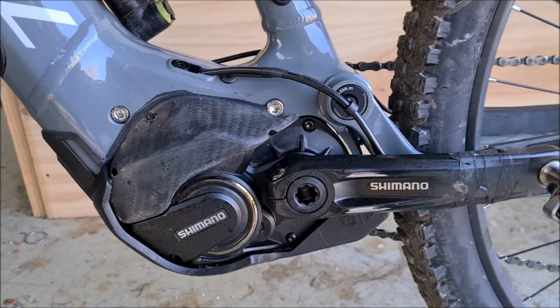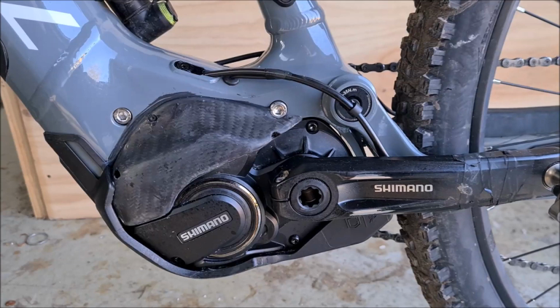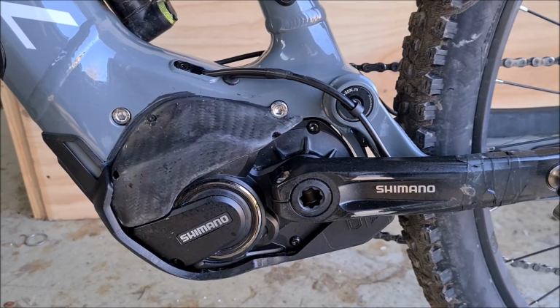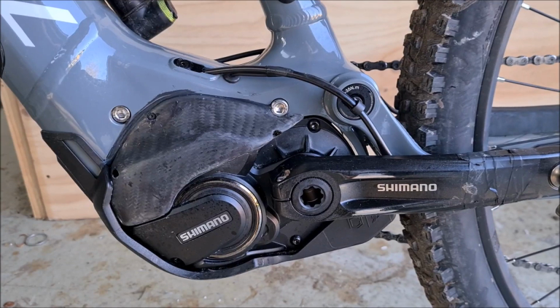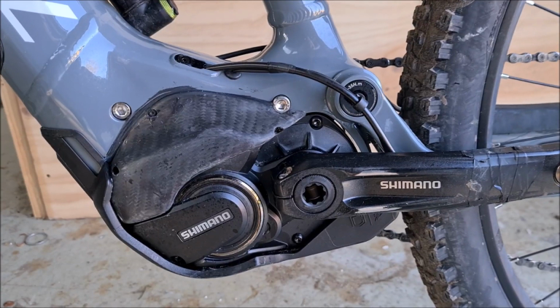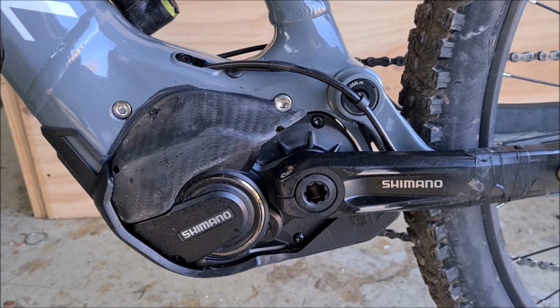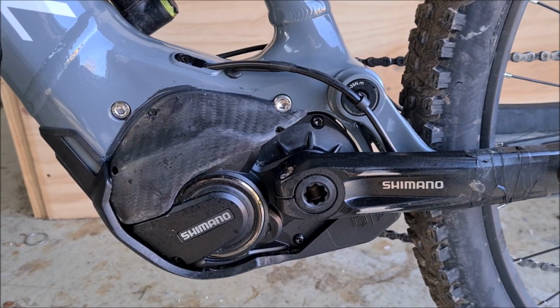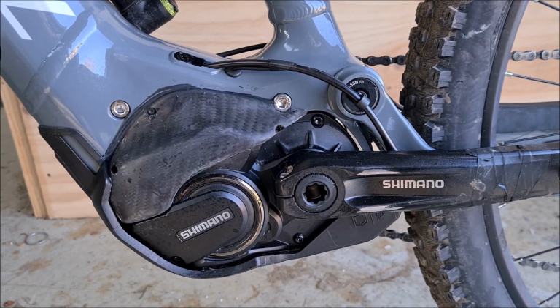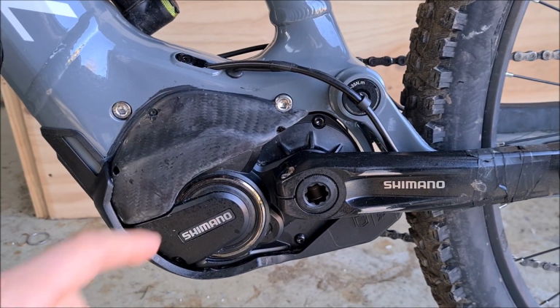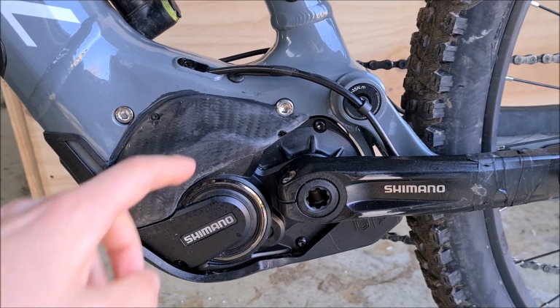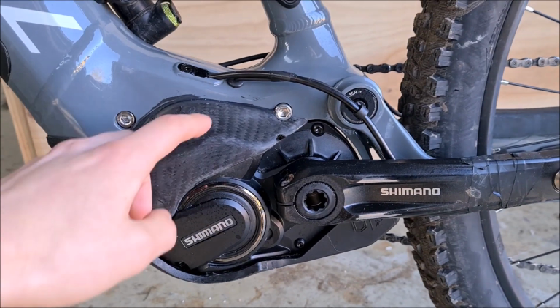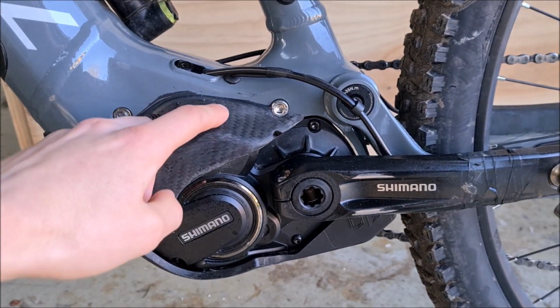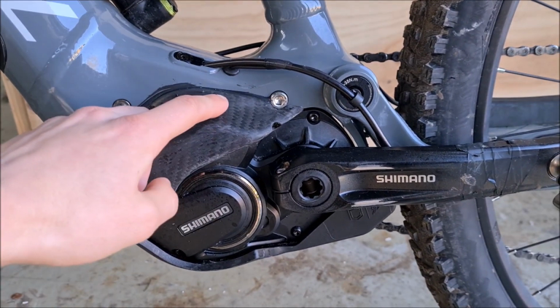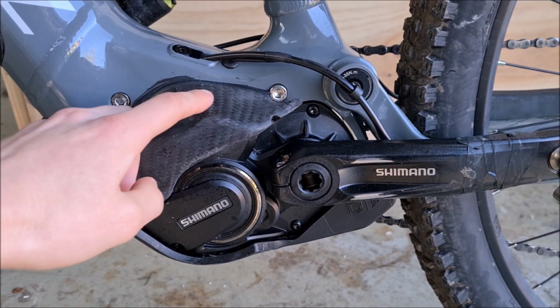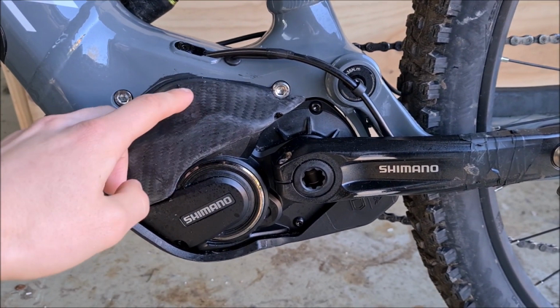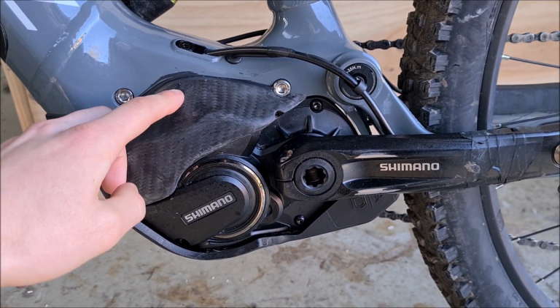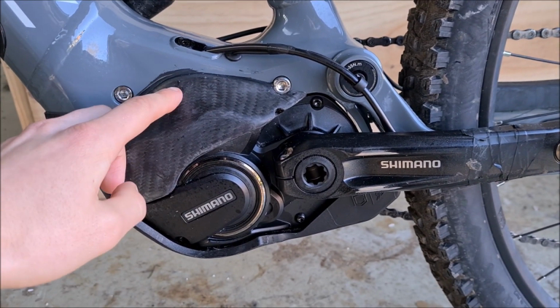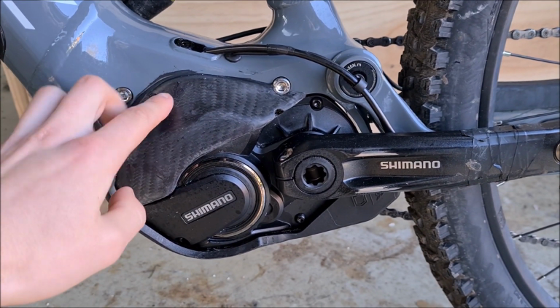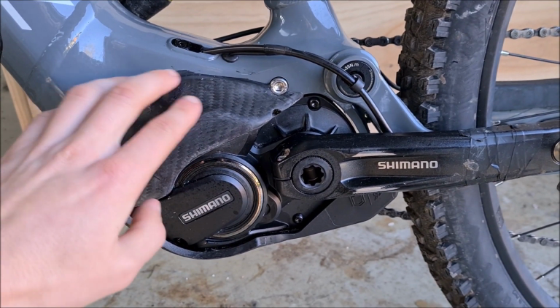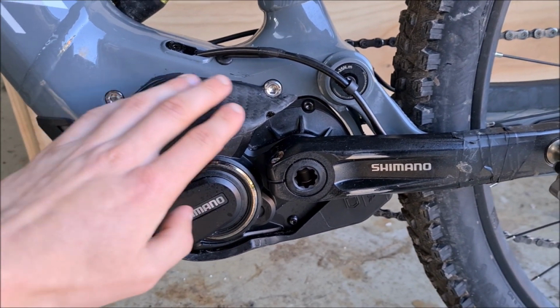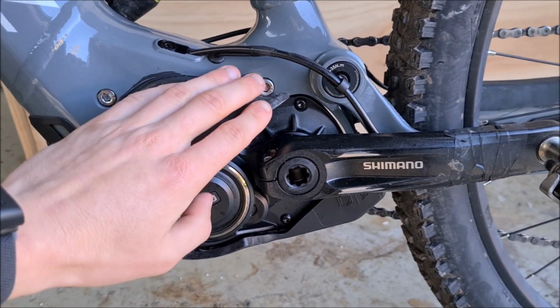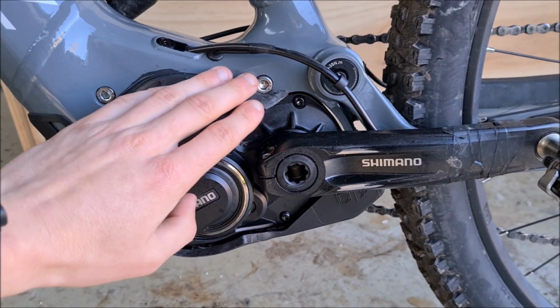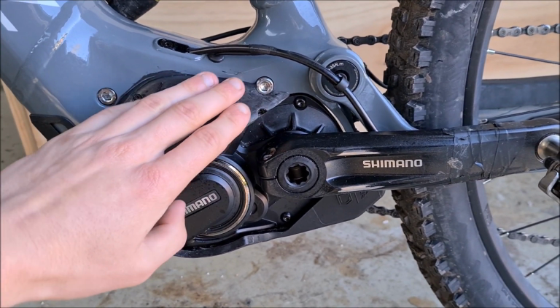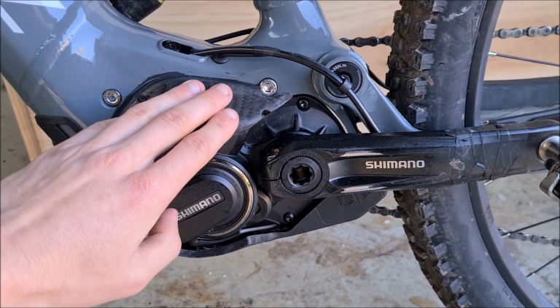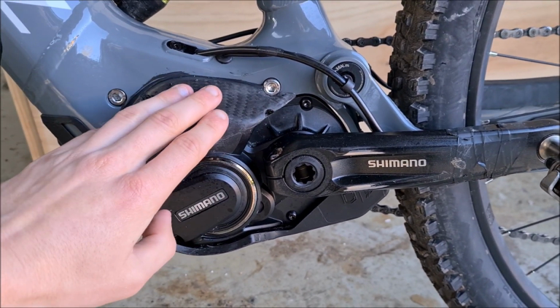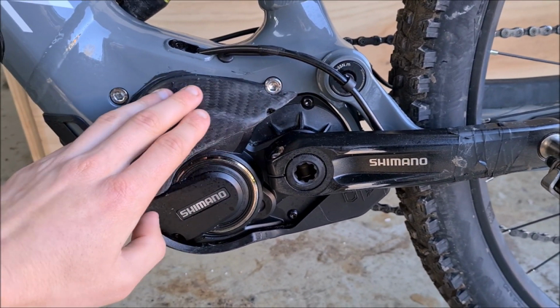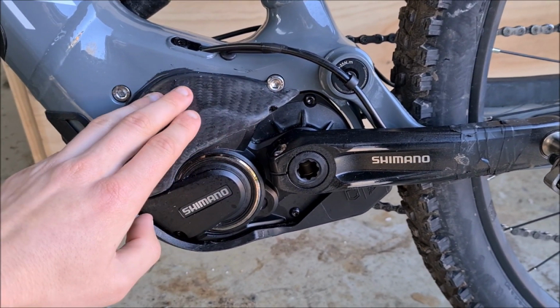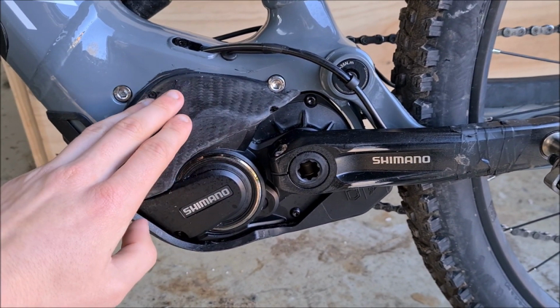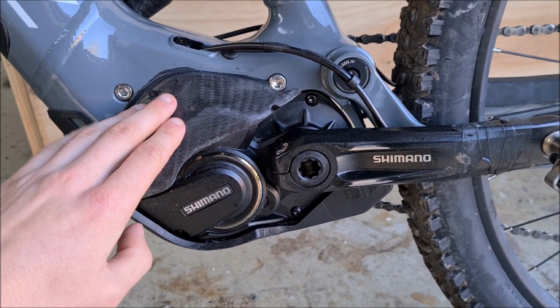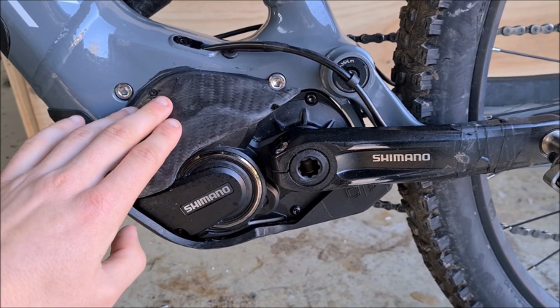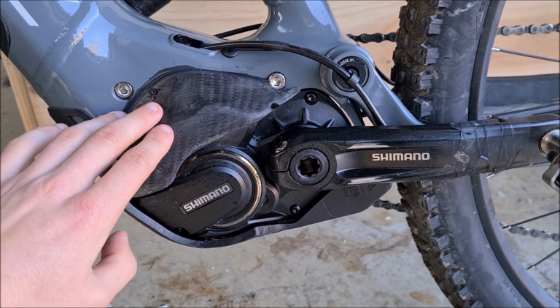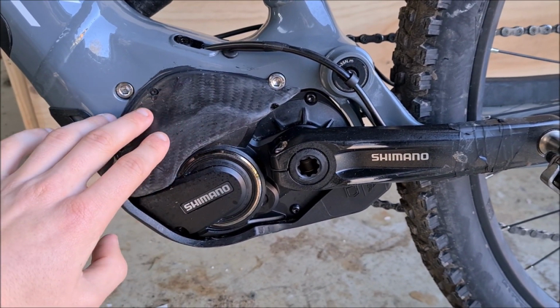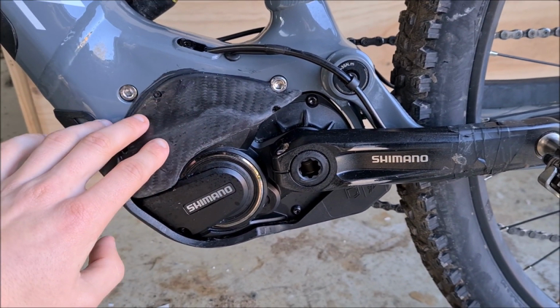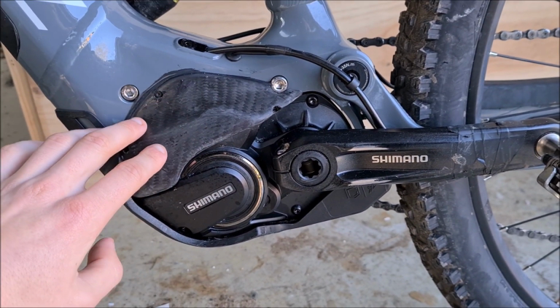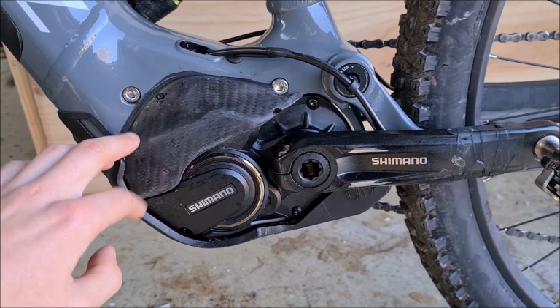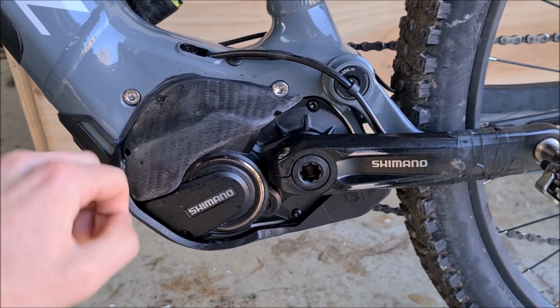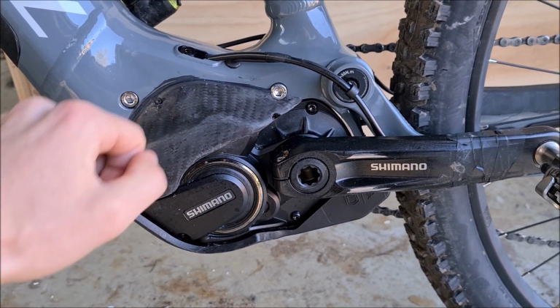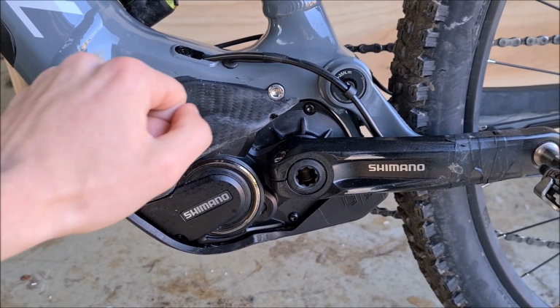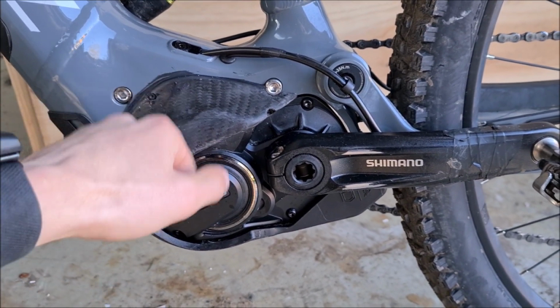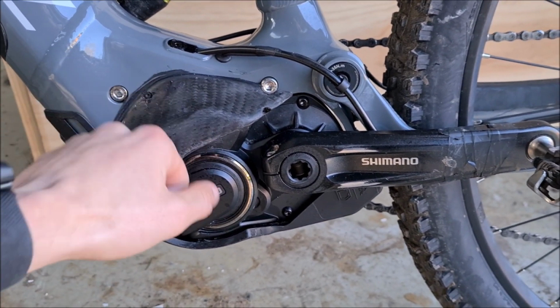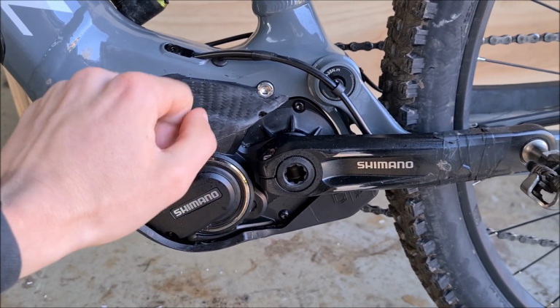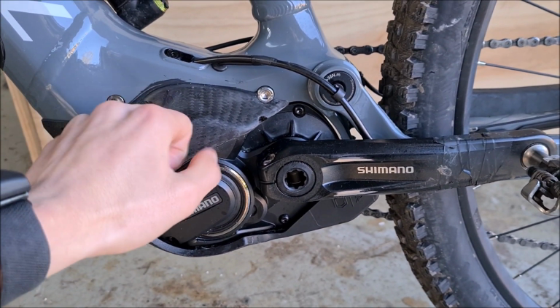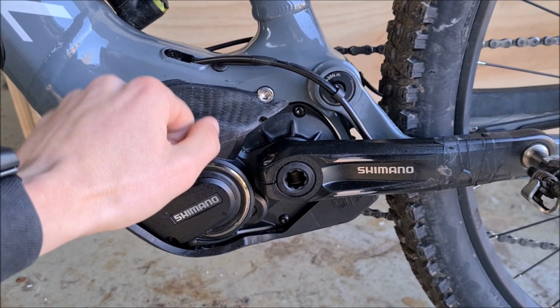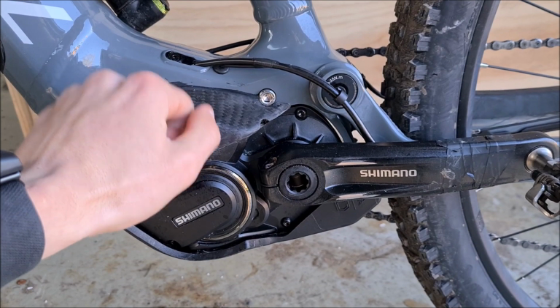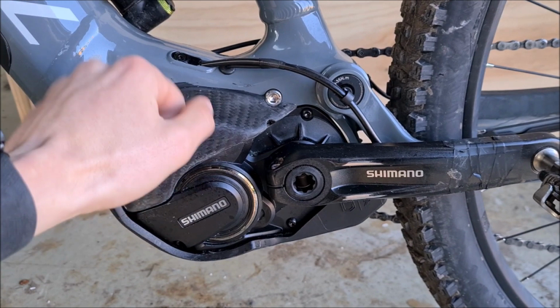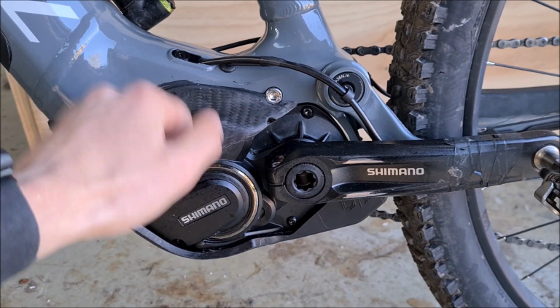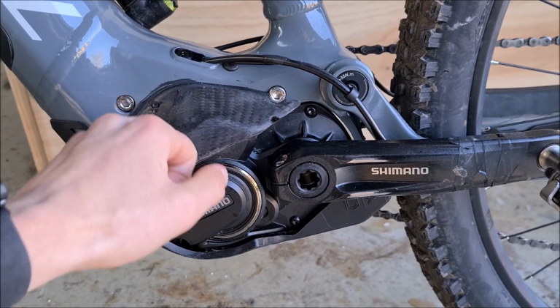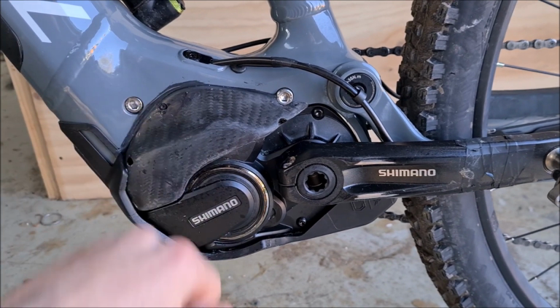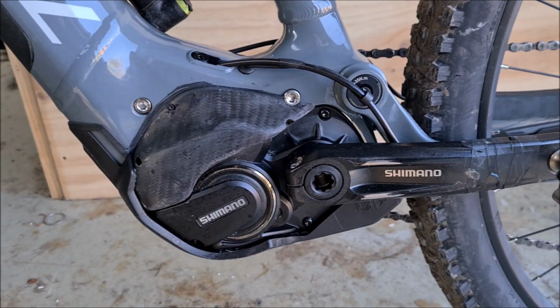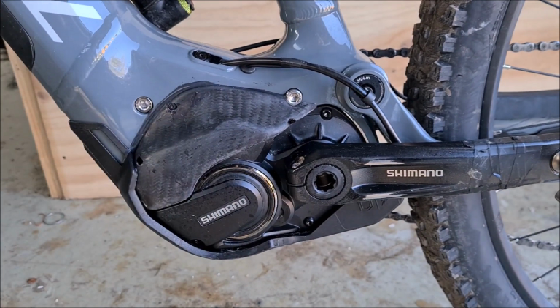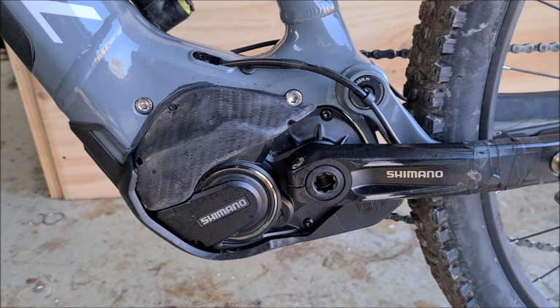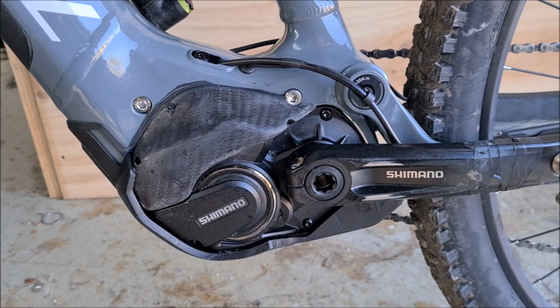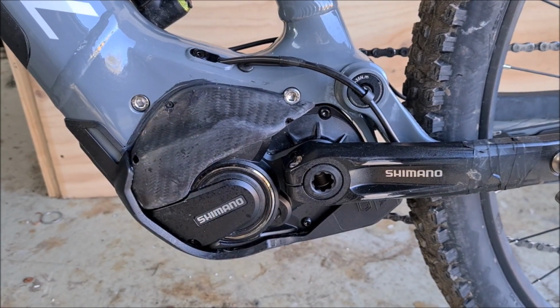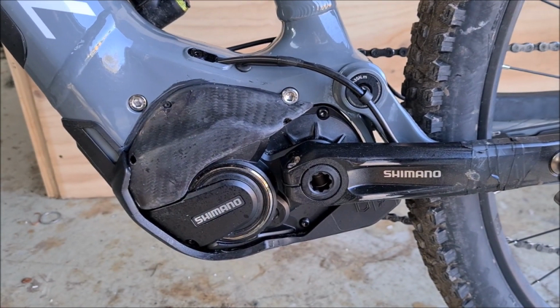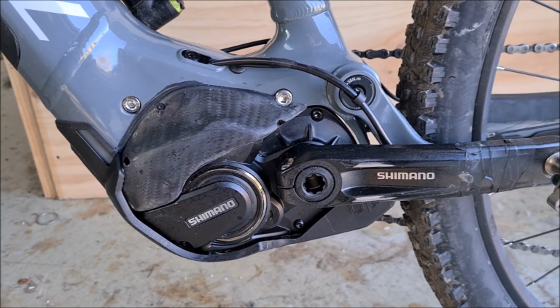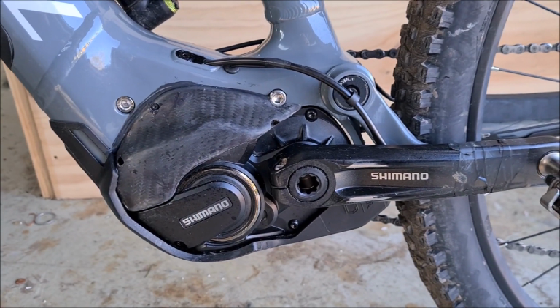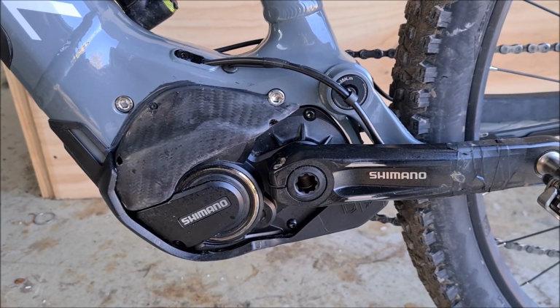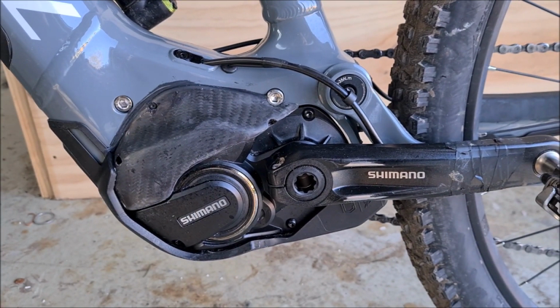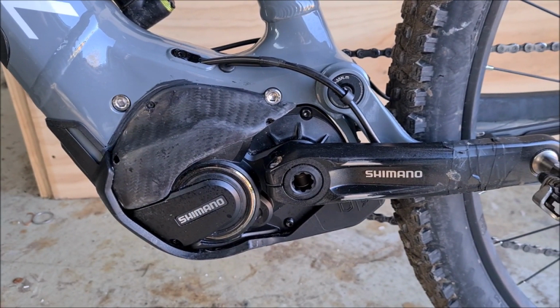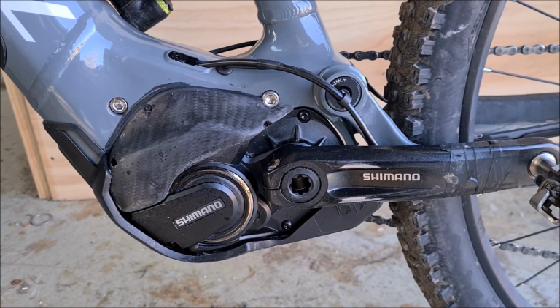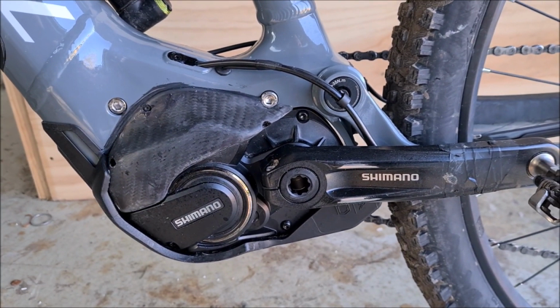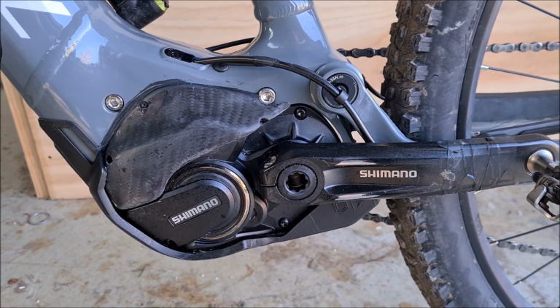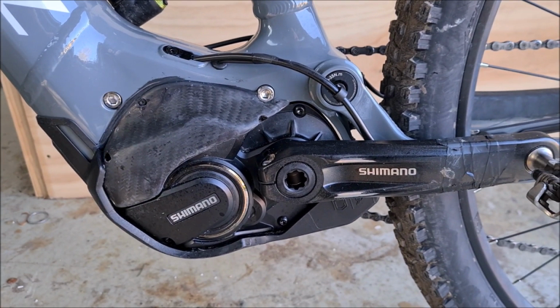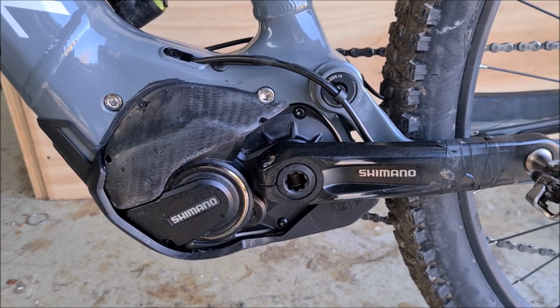So, for a home job, I think it's come out relatively well, really. I mean, it's not going to crack anymore, that's for sure.